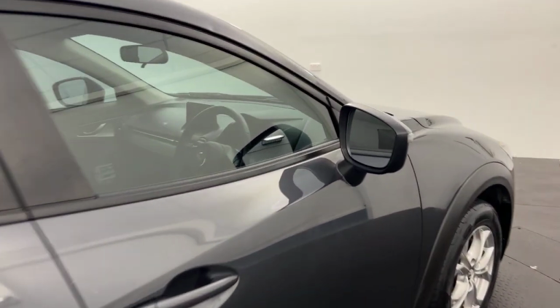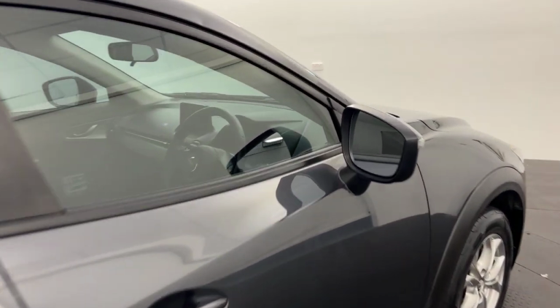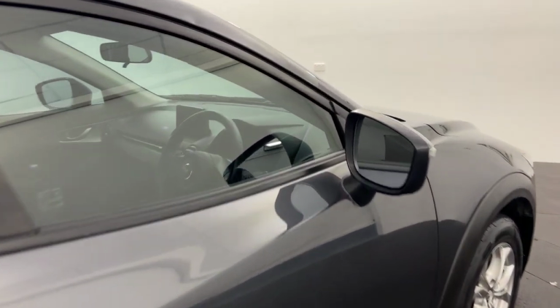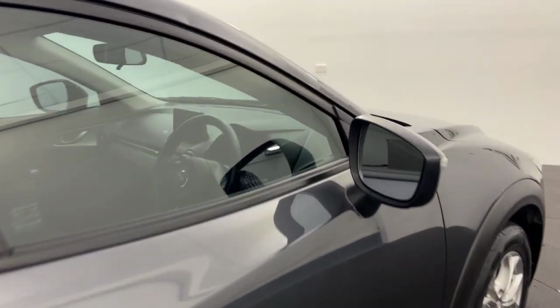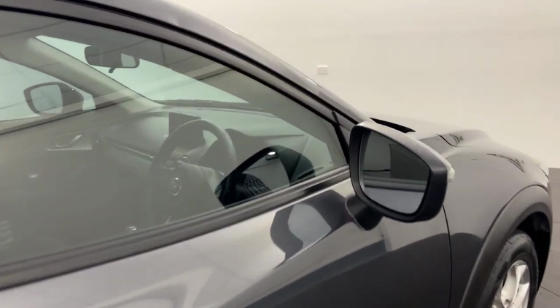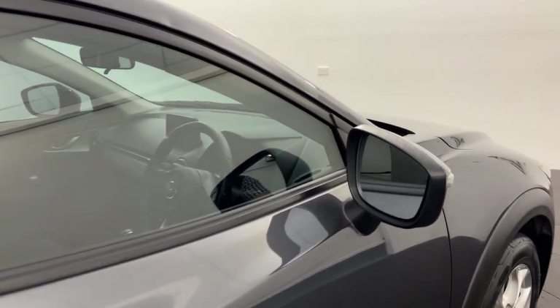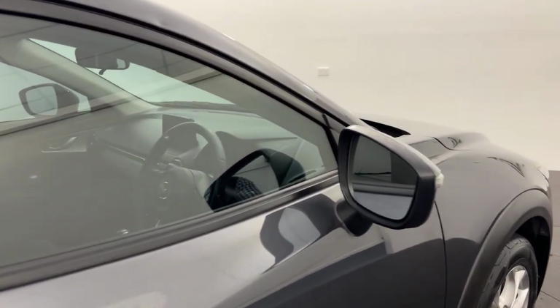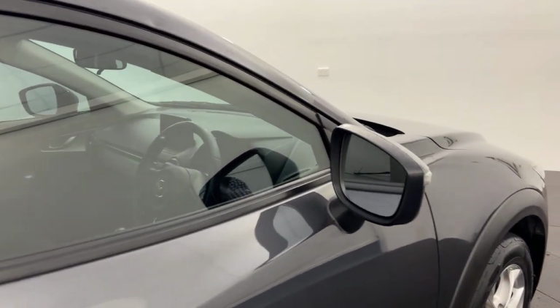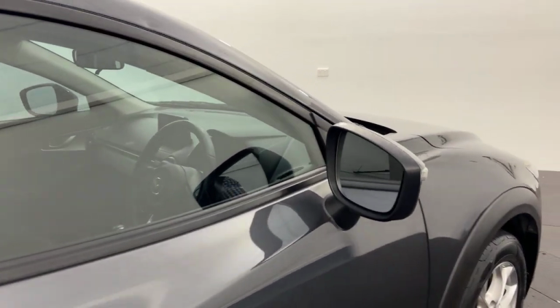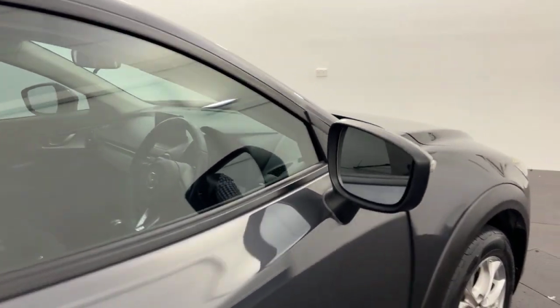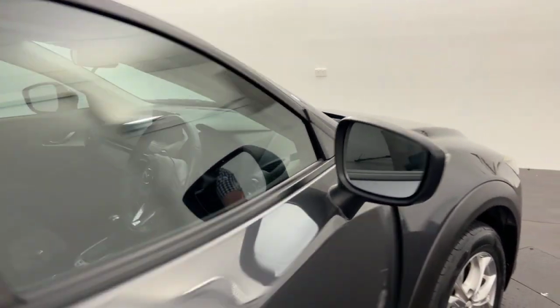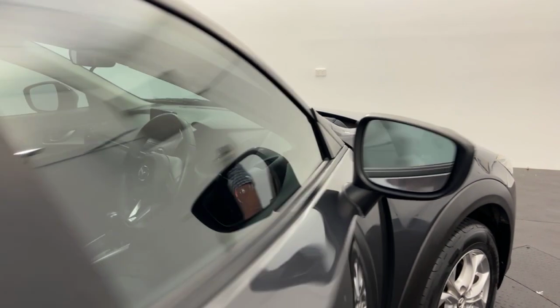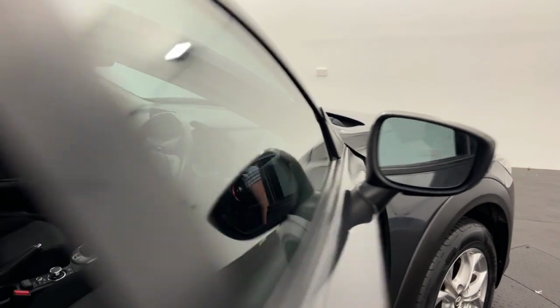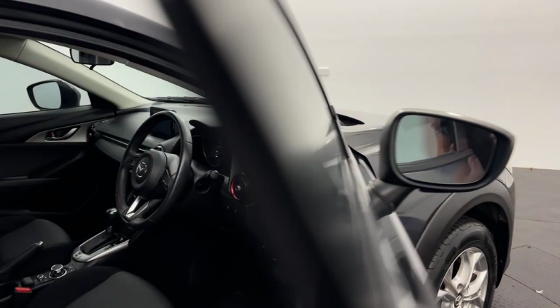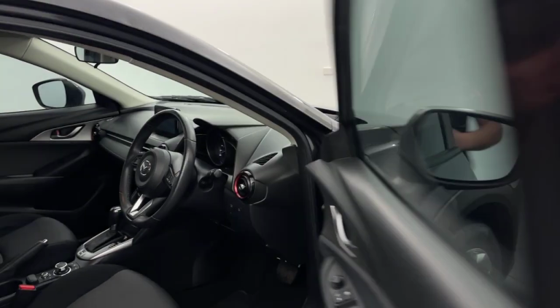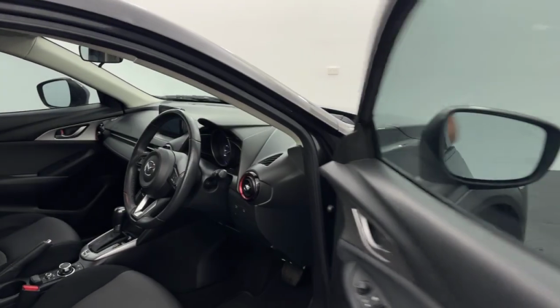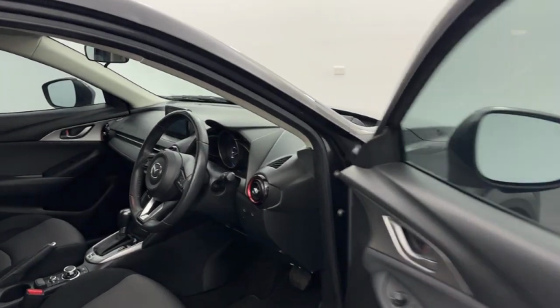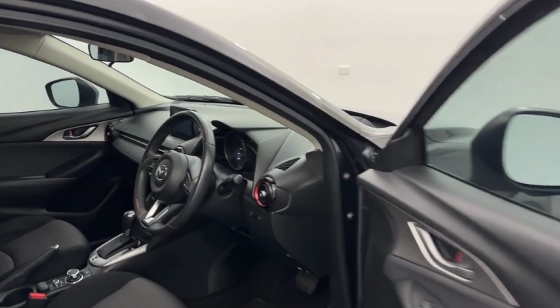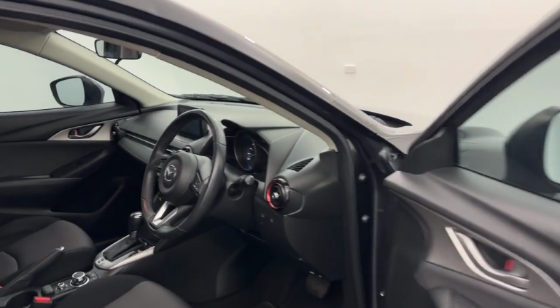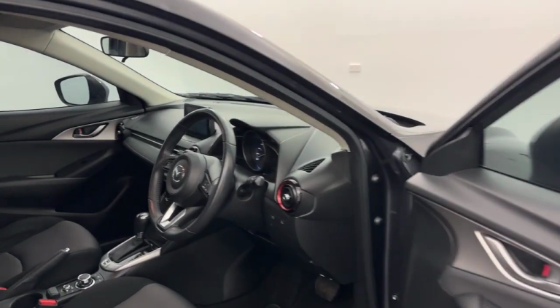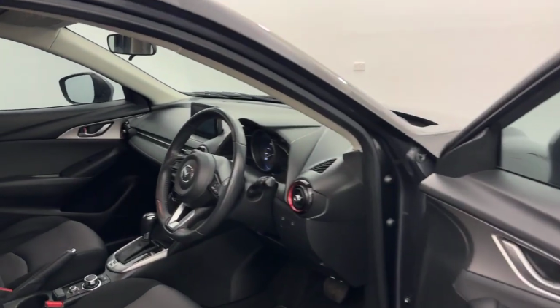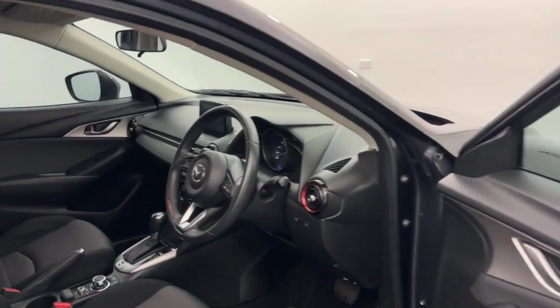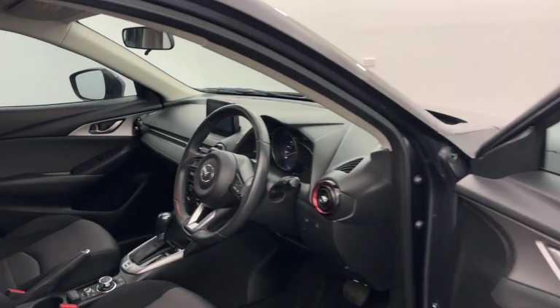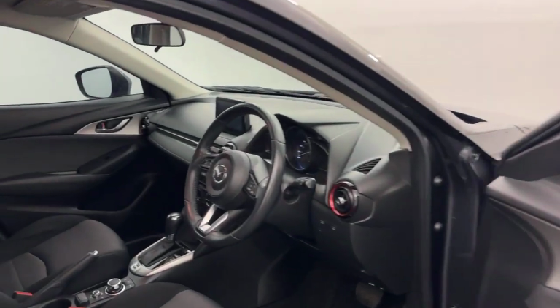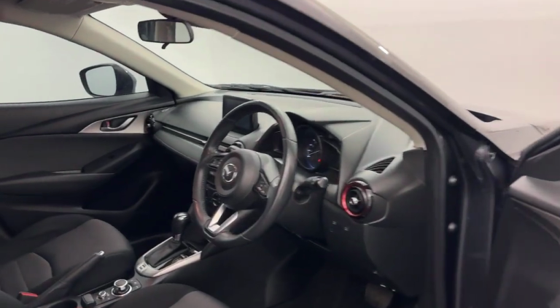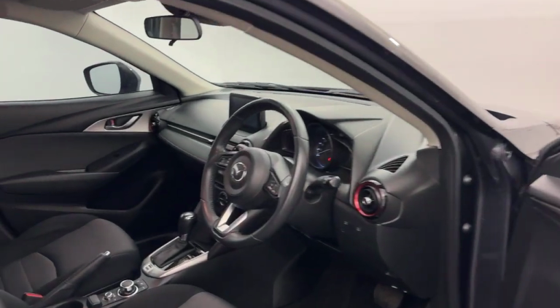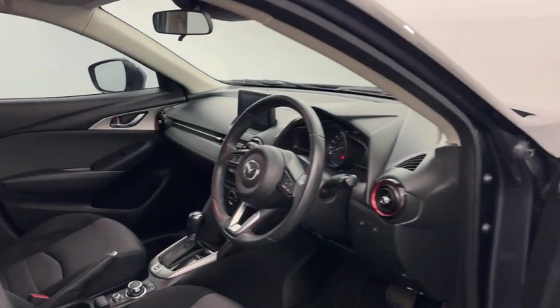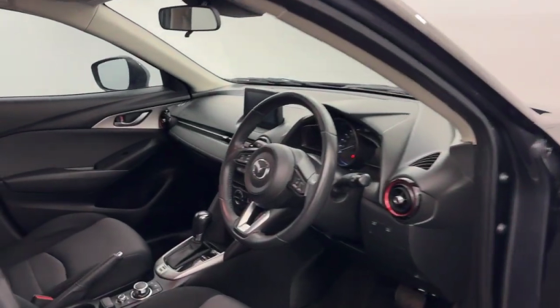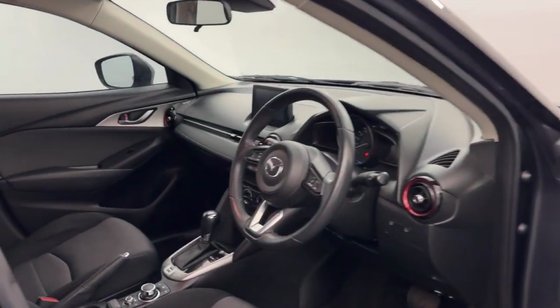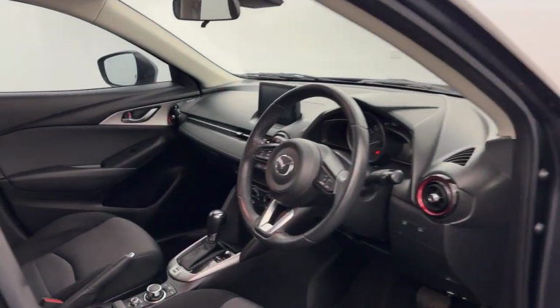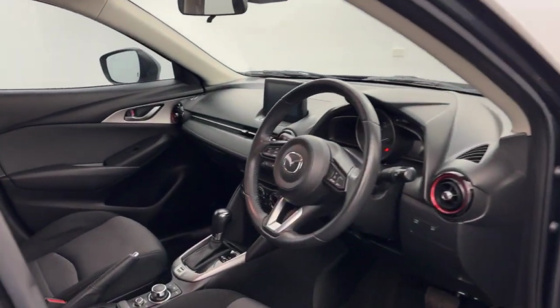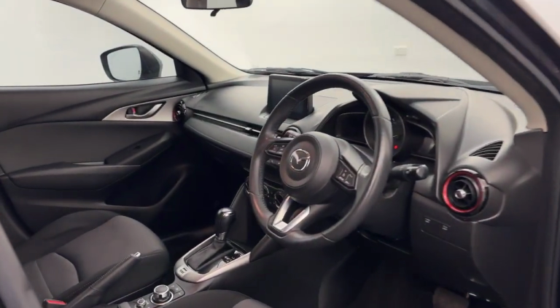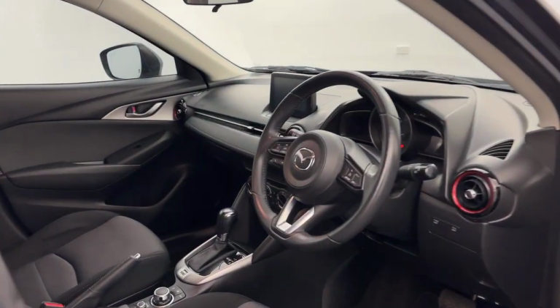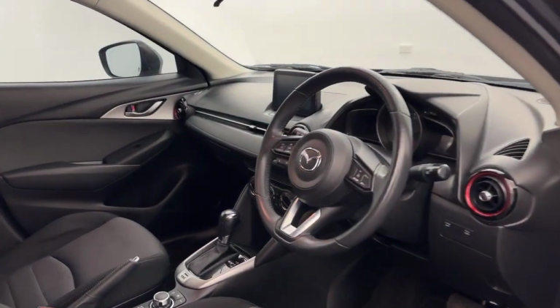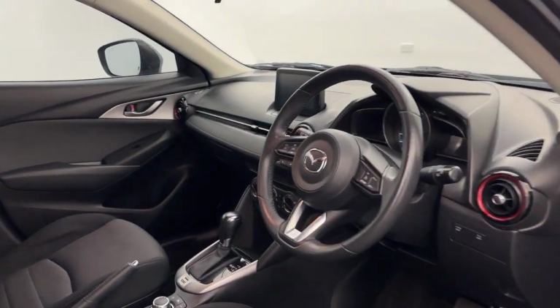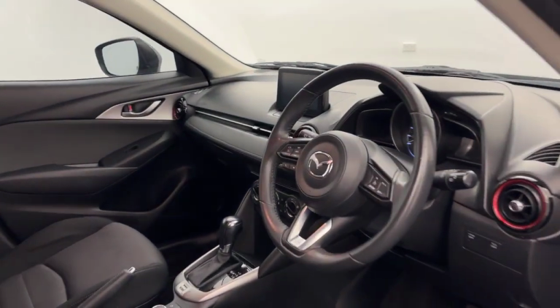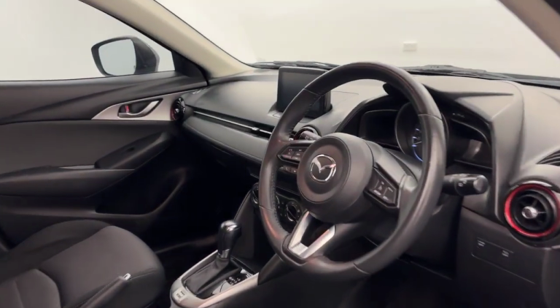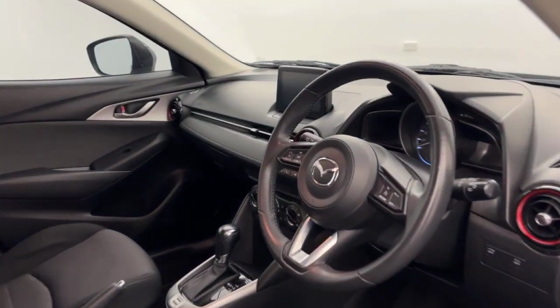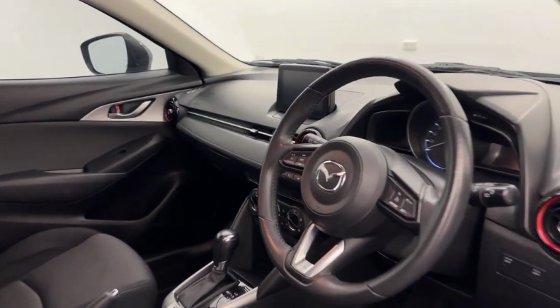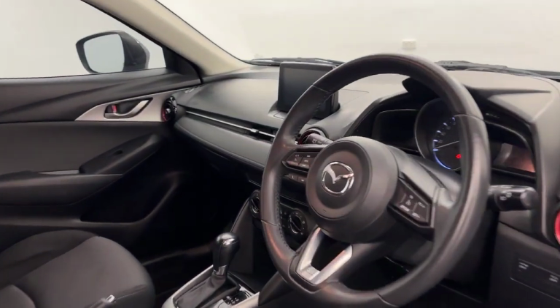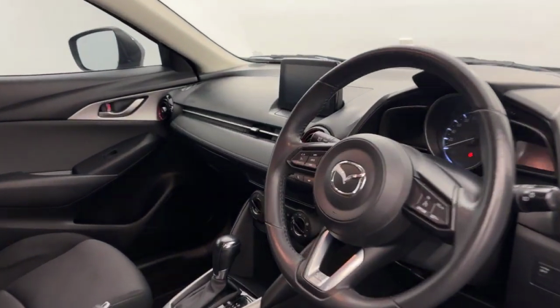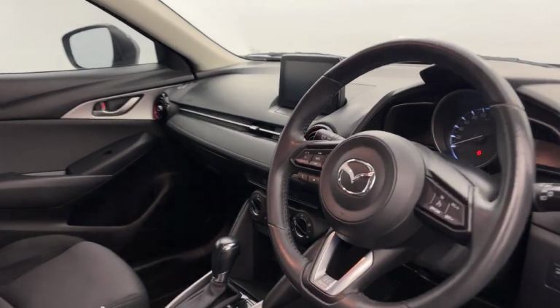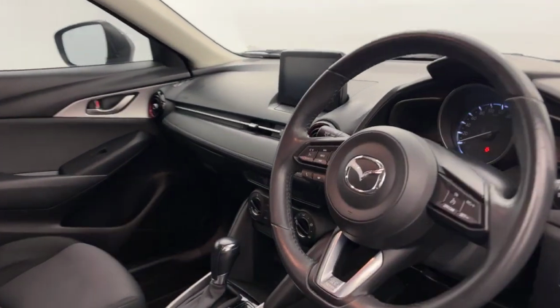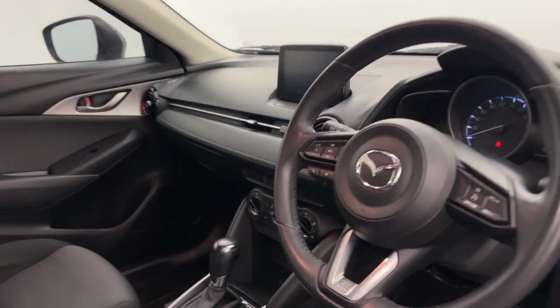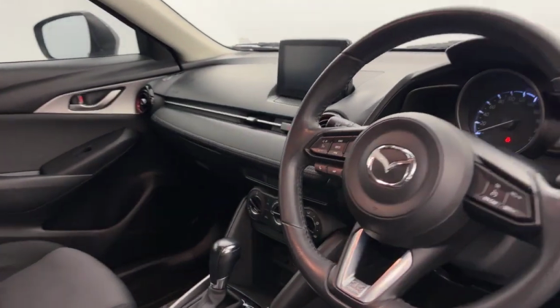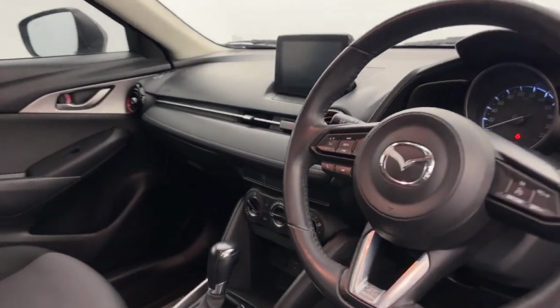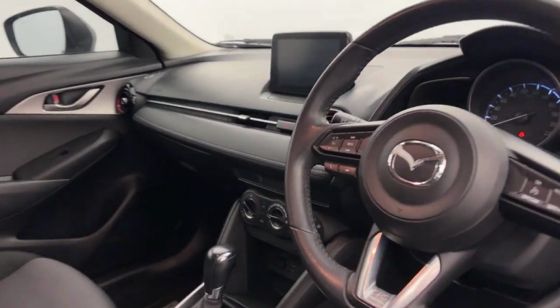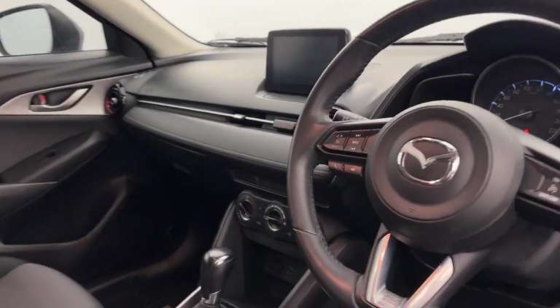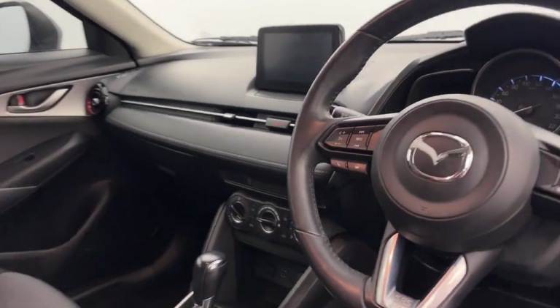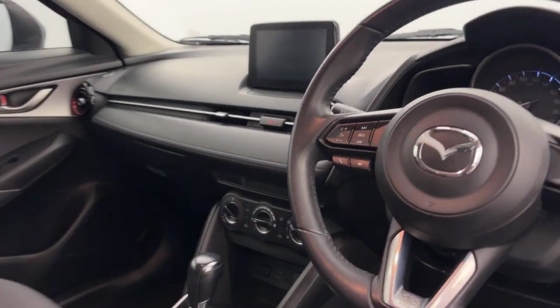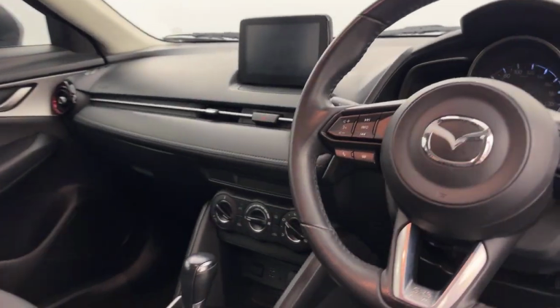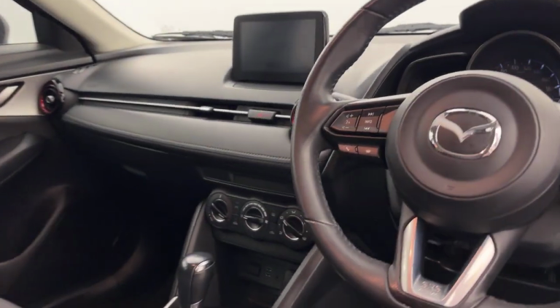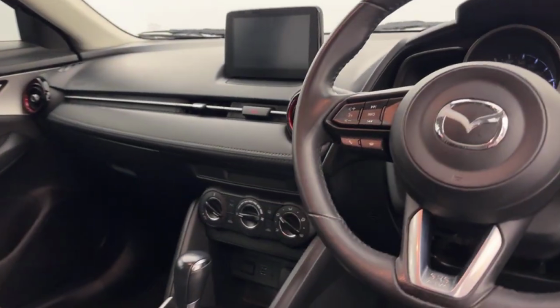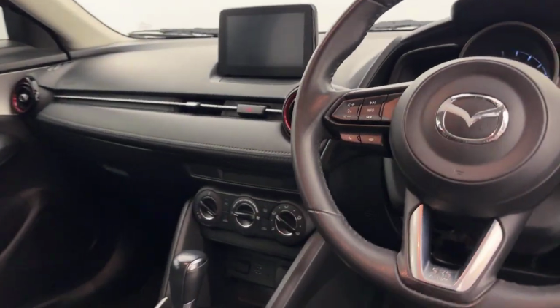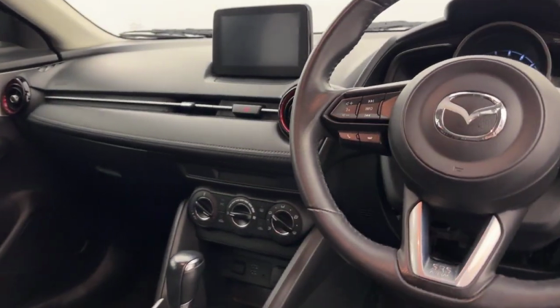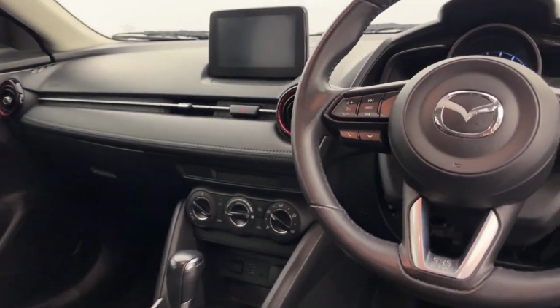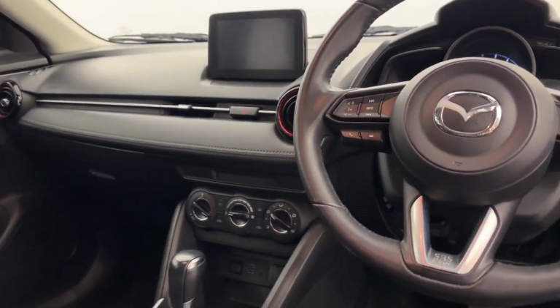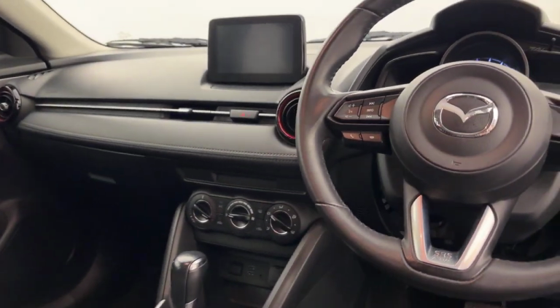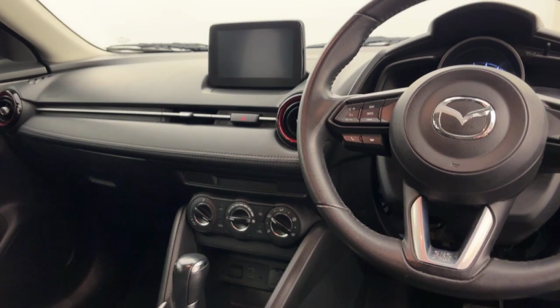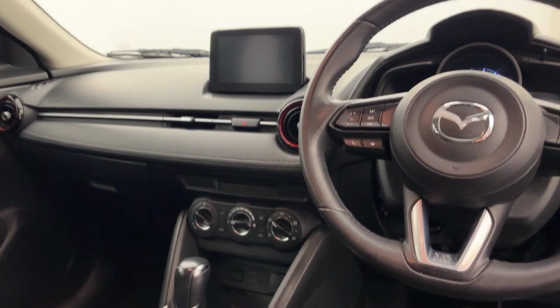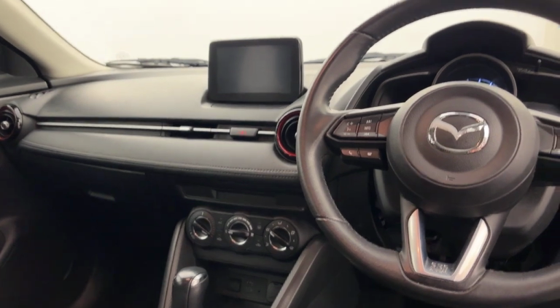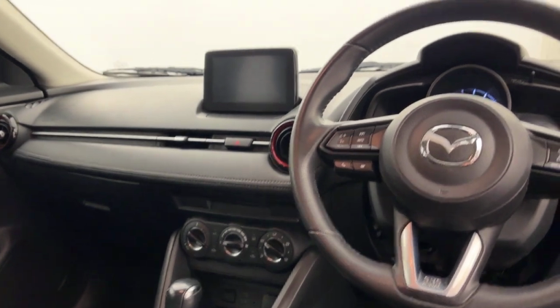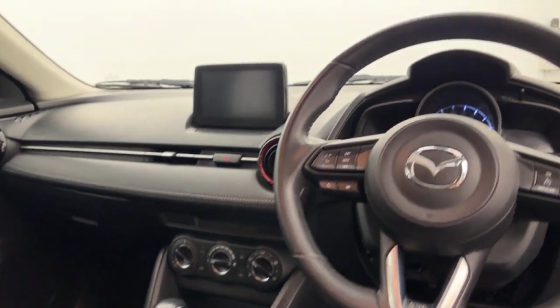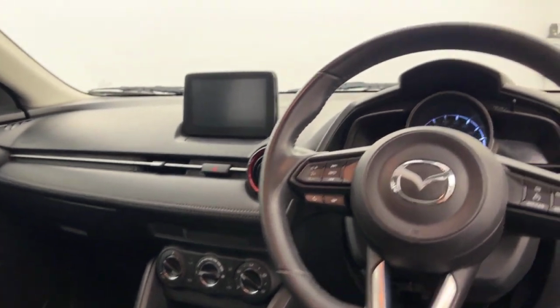Into the front, you've got a leather steering wheel, push-button start, Bluetooth, sat-nav, and much, much more.